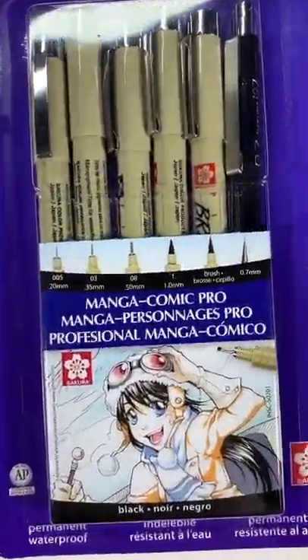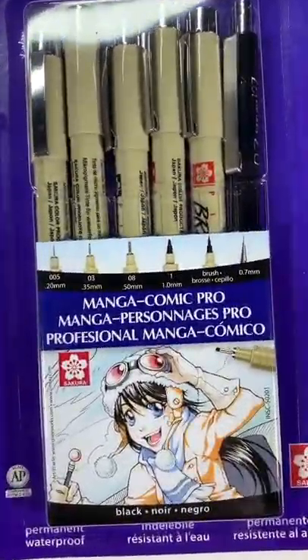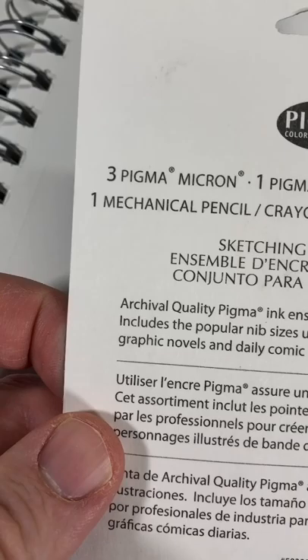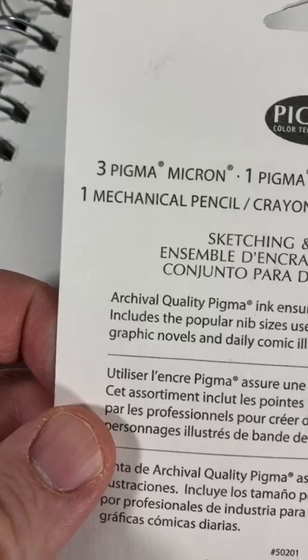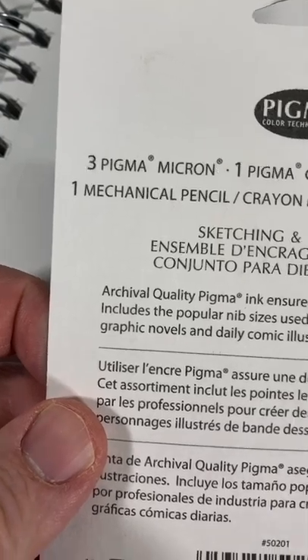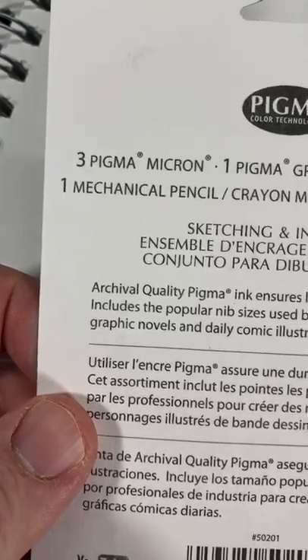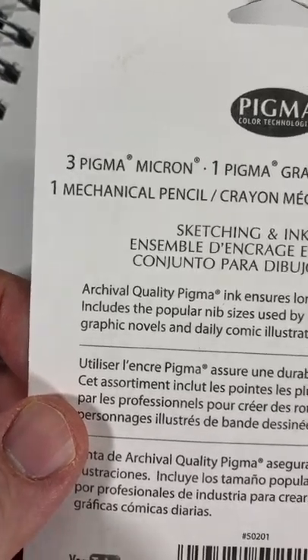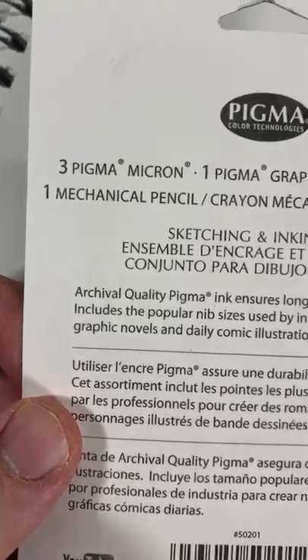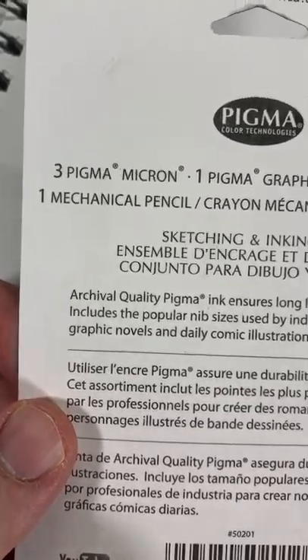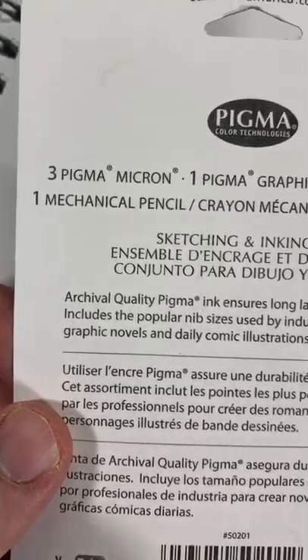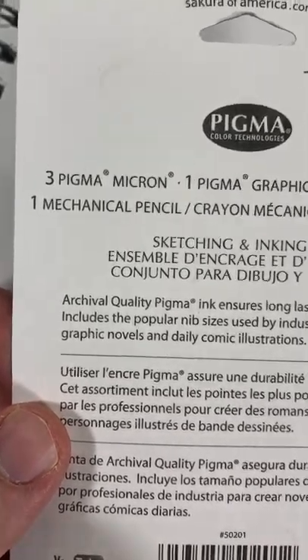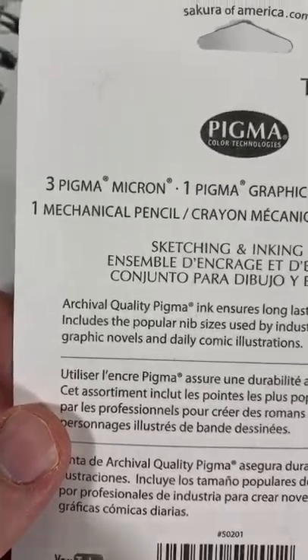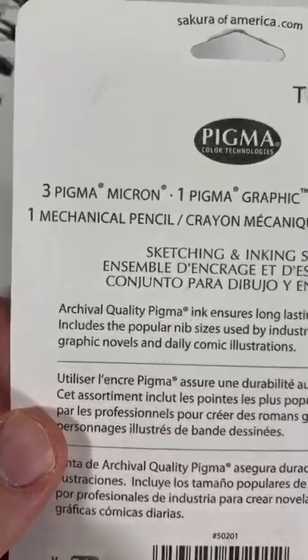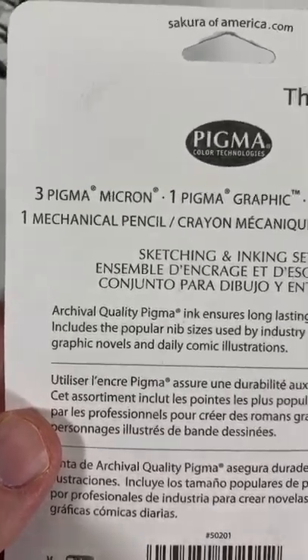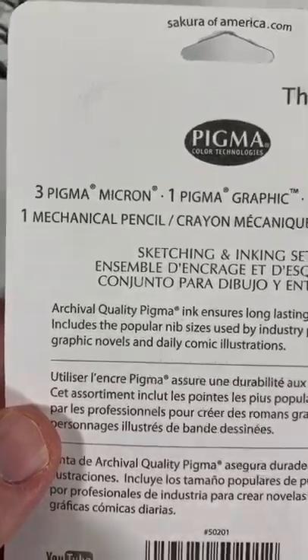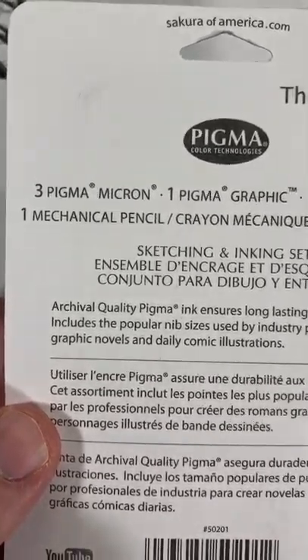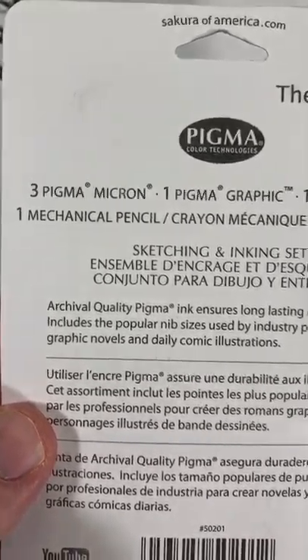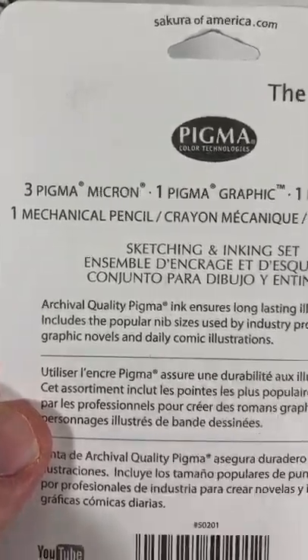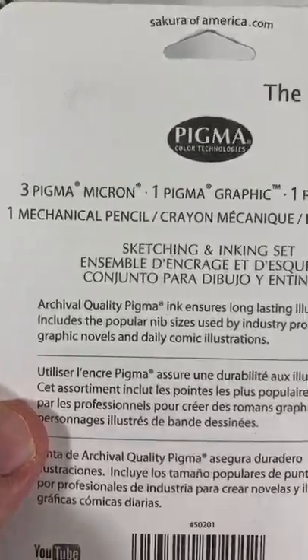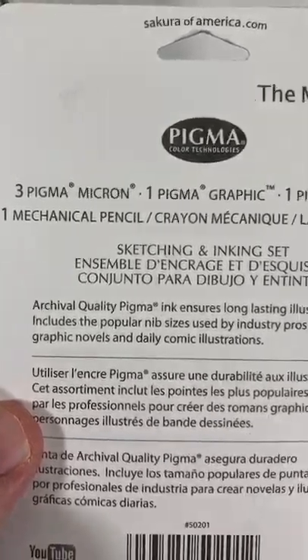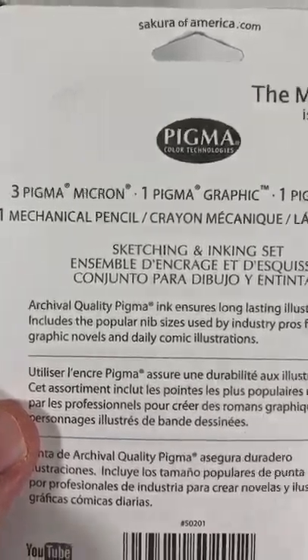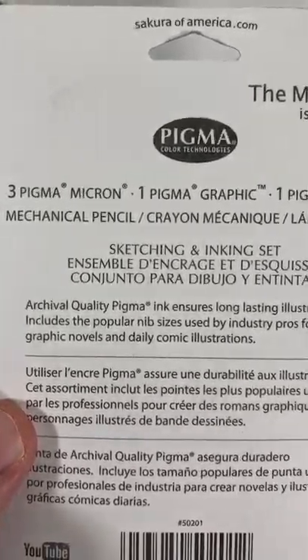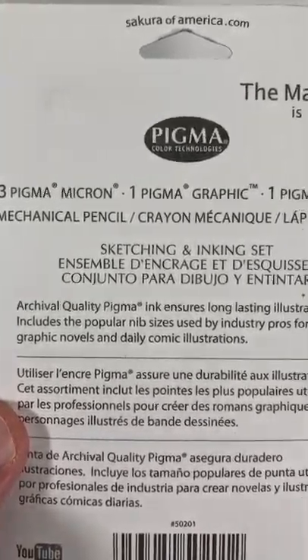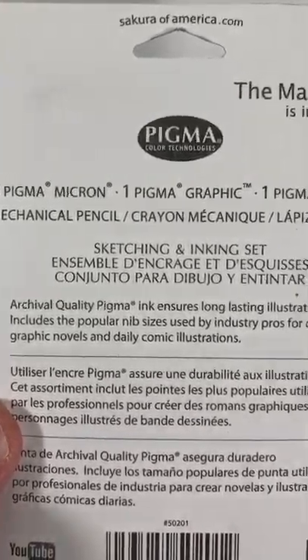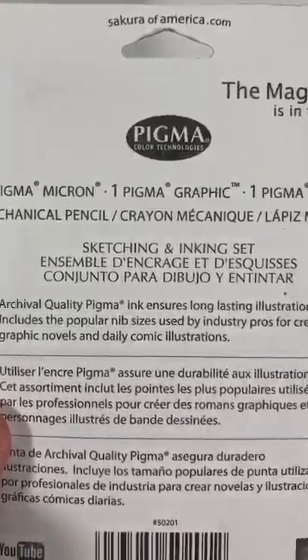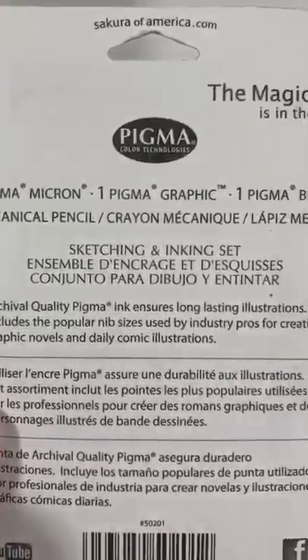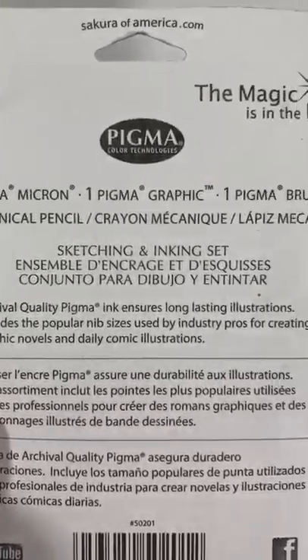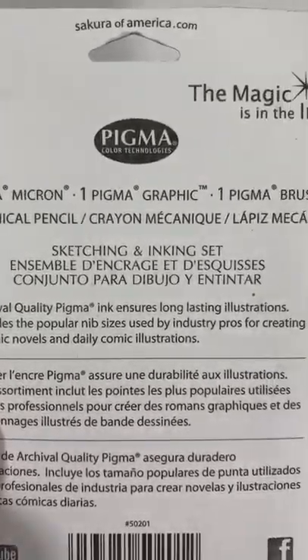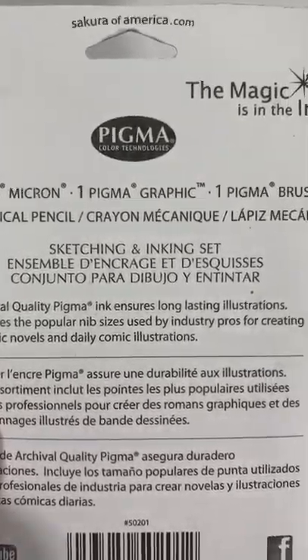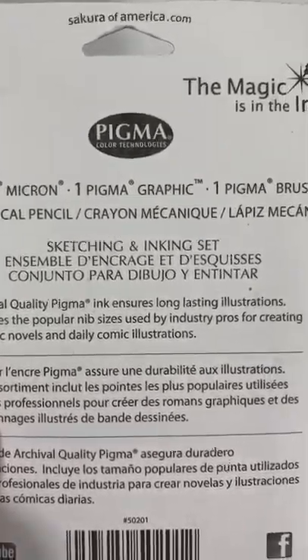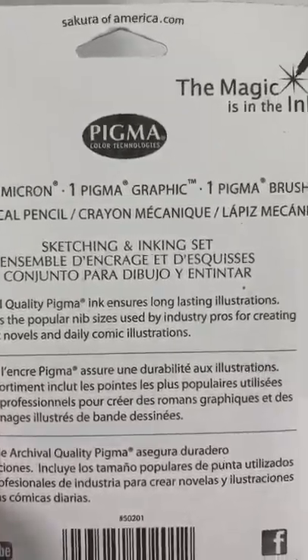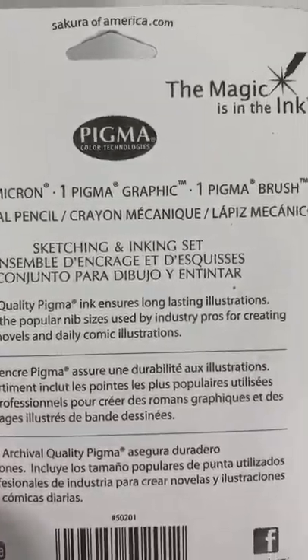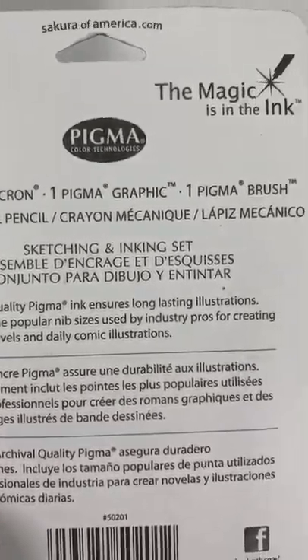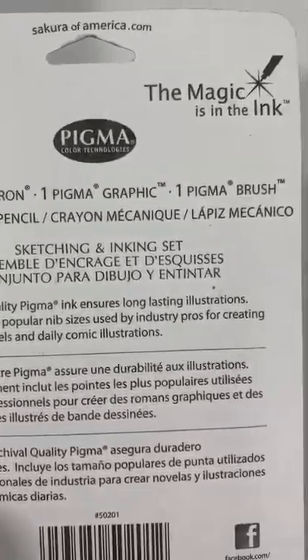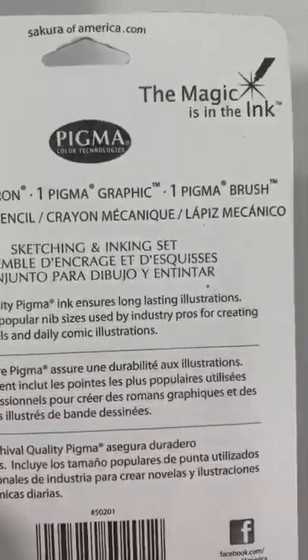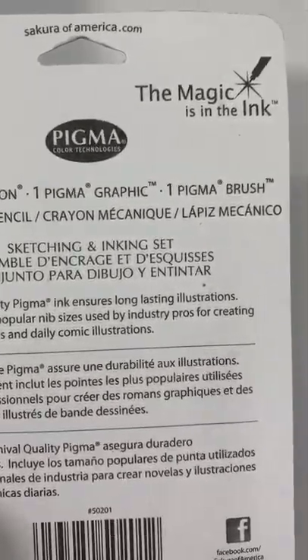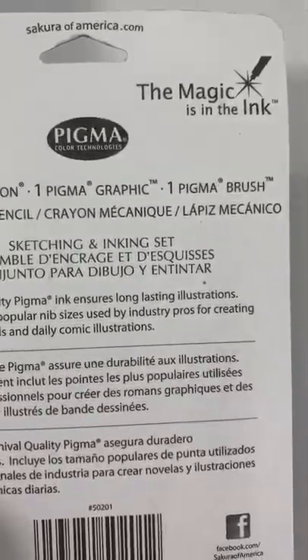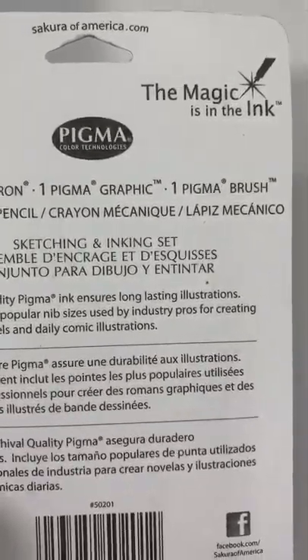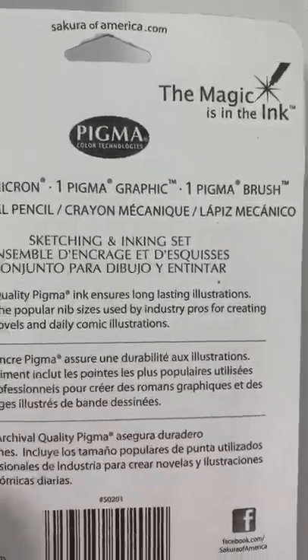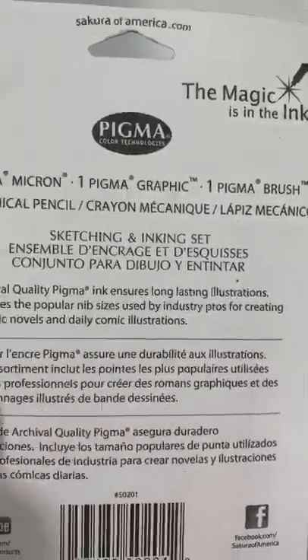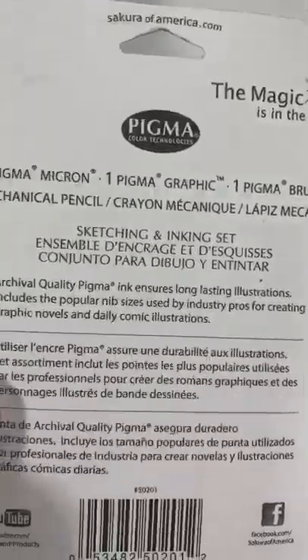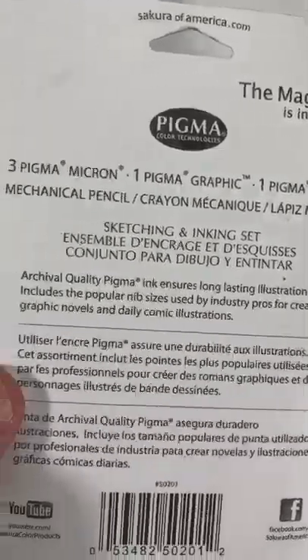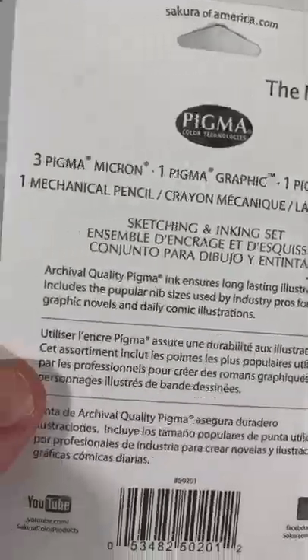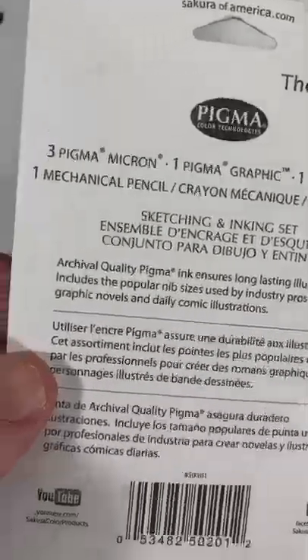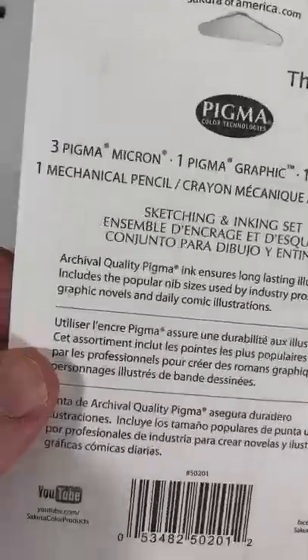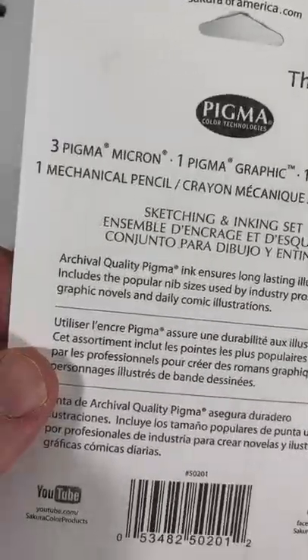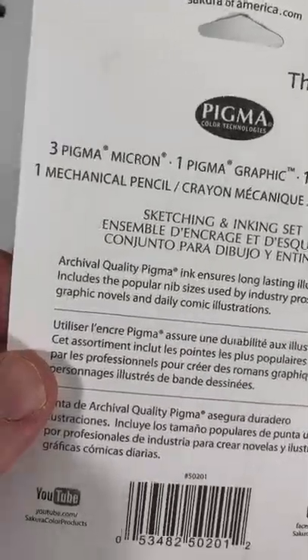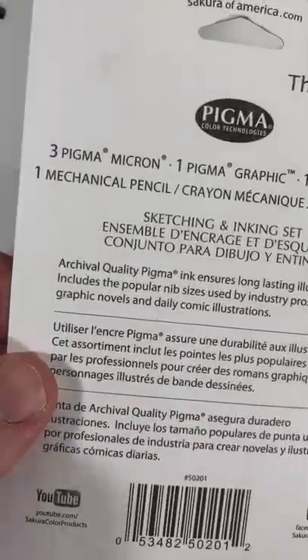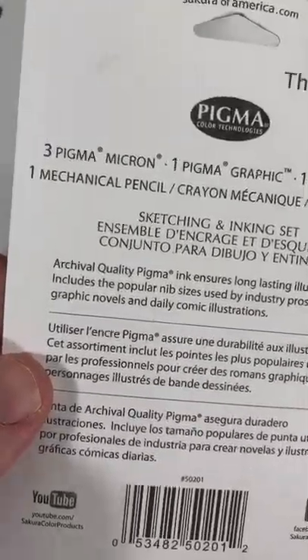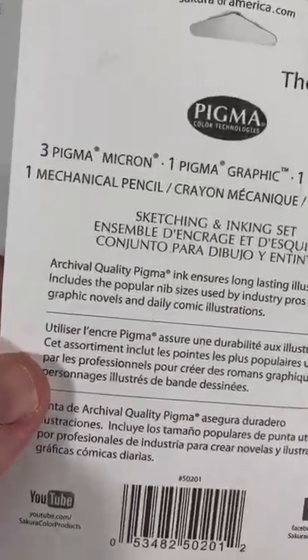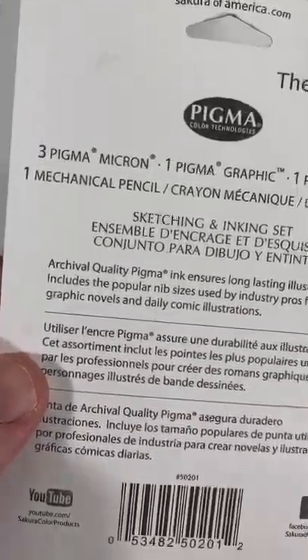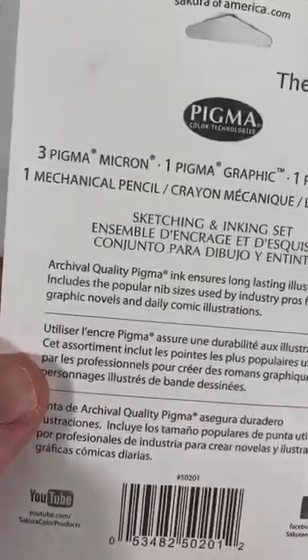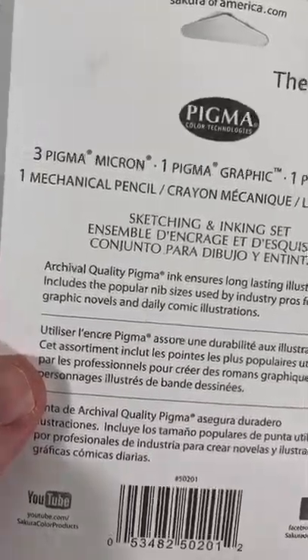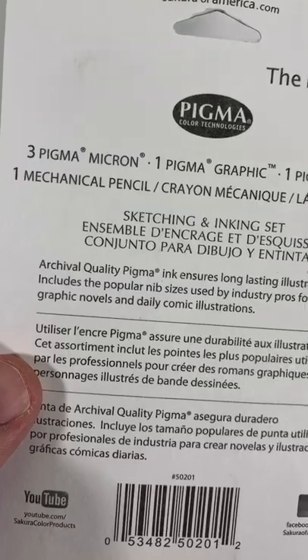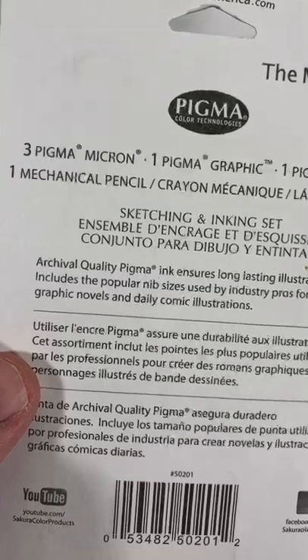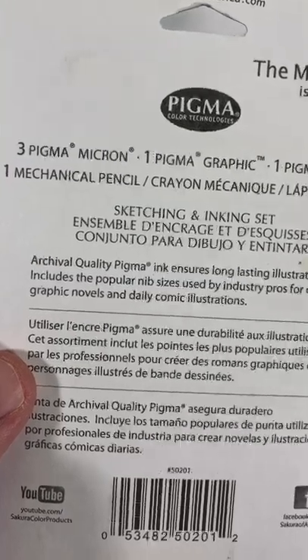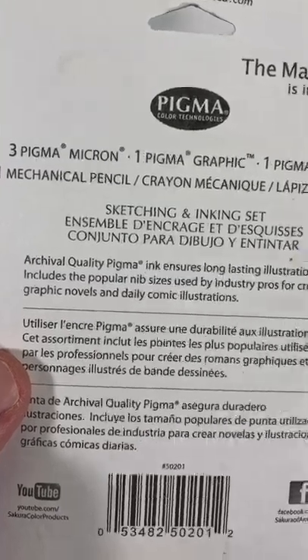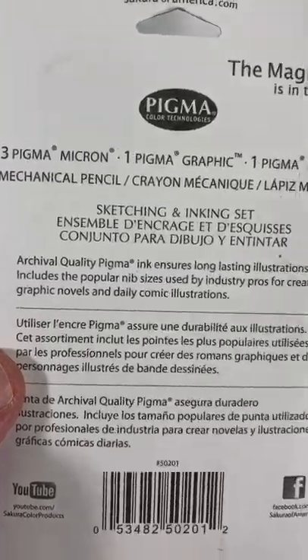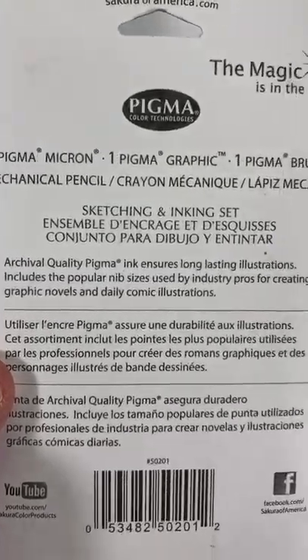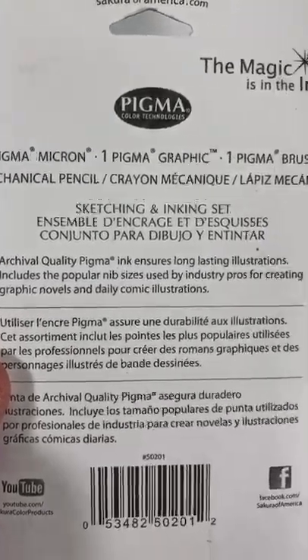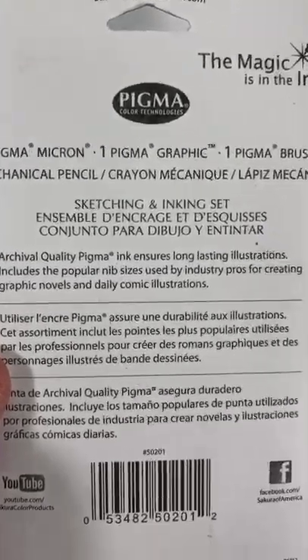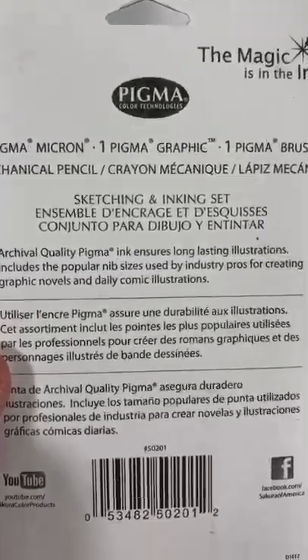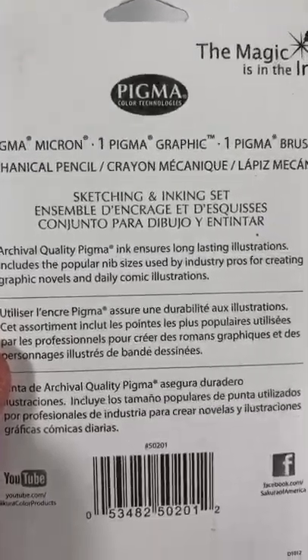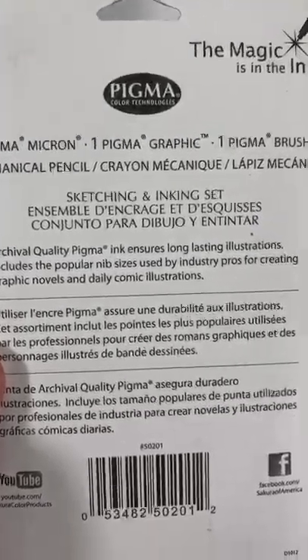Here's what you get: three Pigma Micron, one Pigma Graphic, one Pigma Brush, and one mechanical pencil.